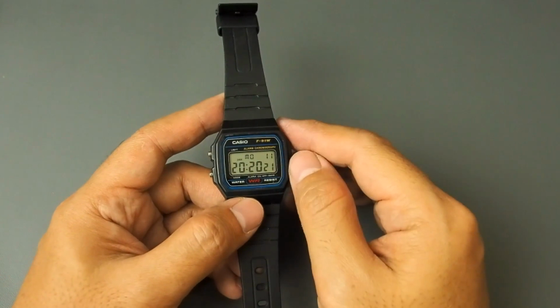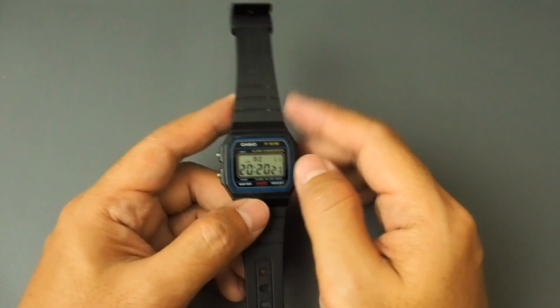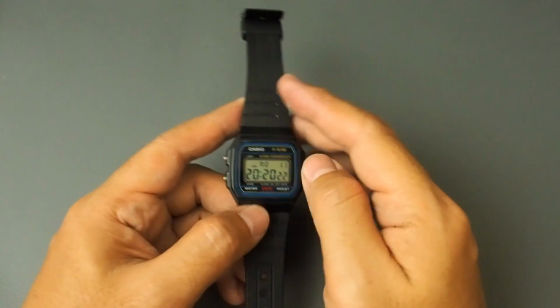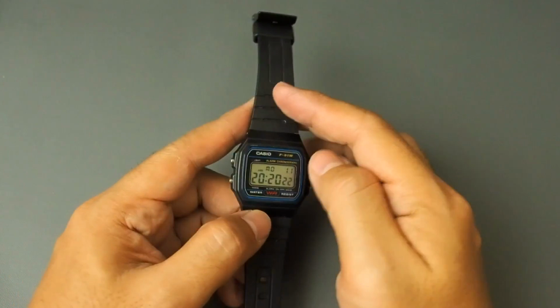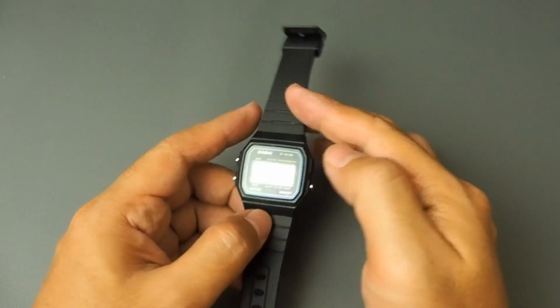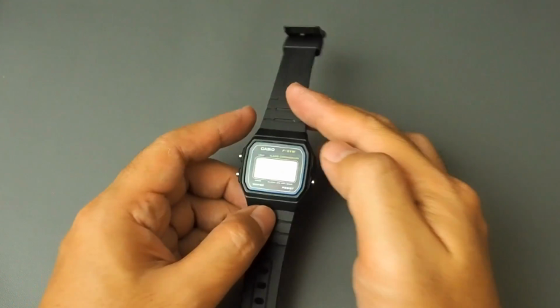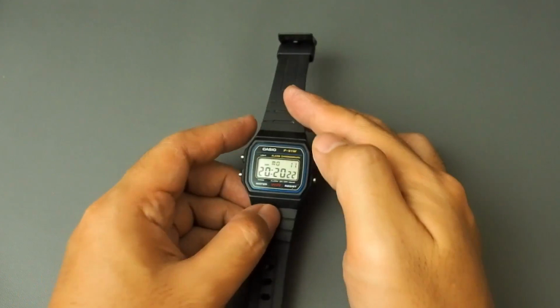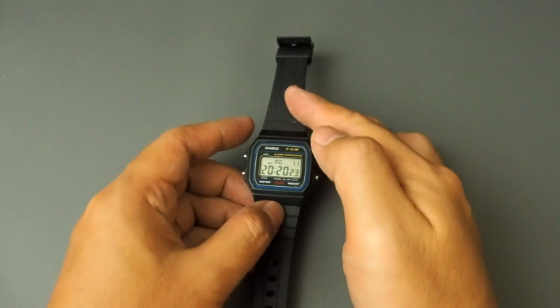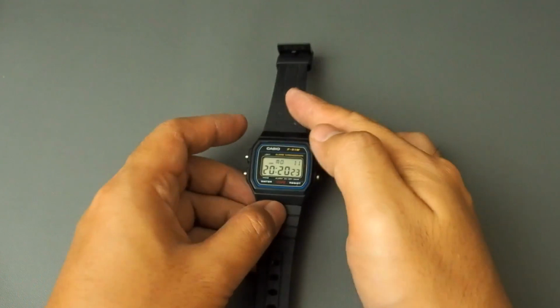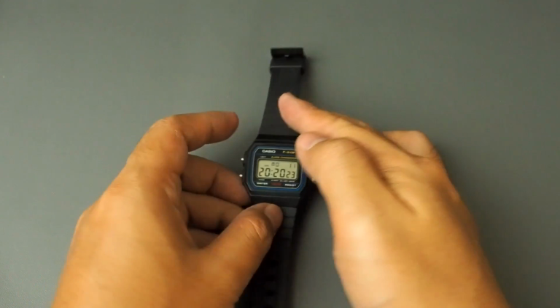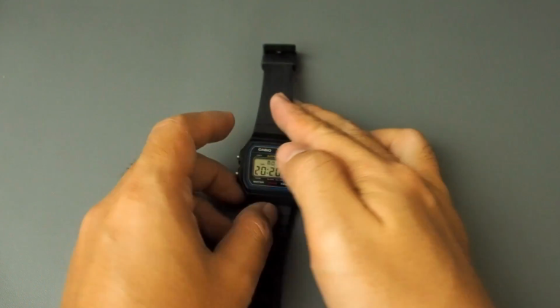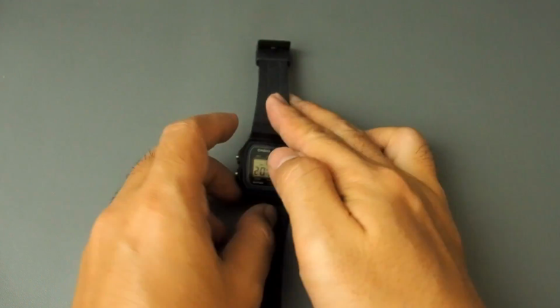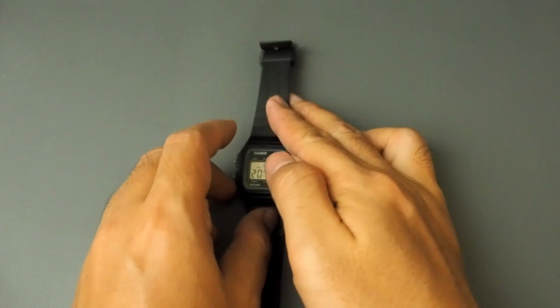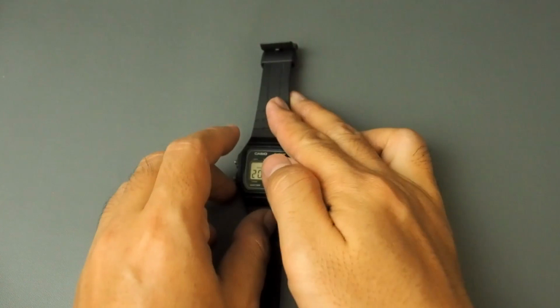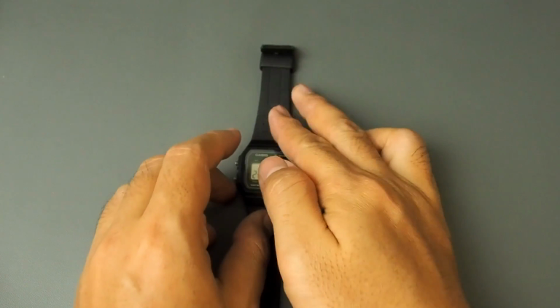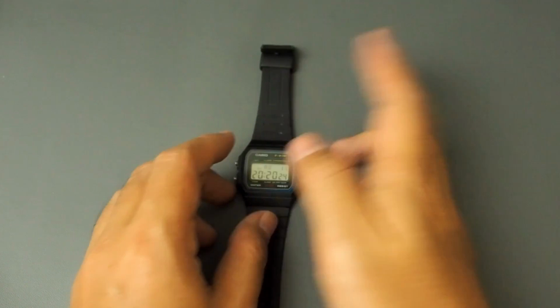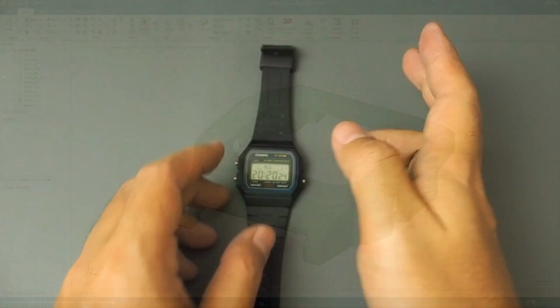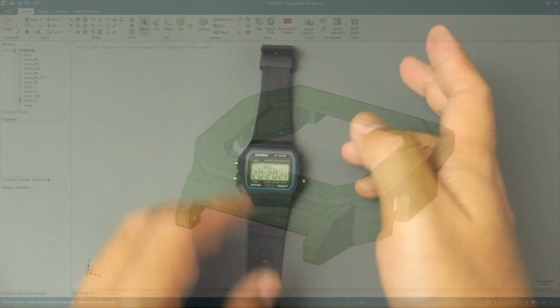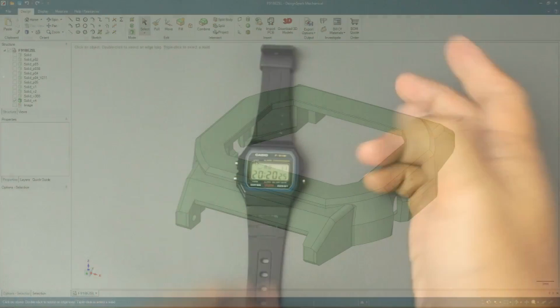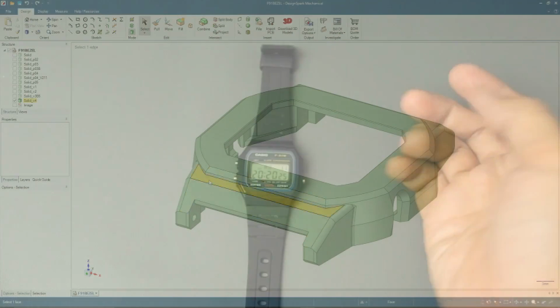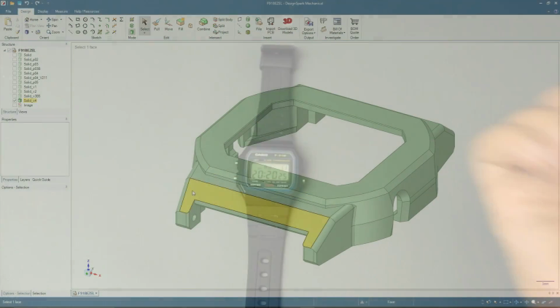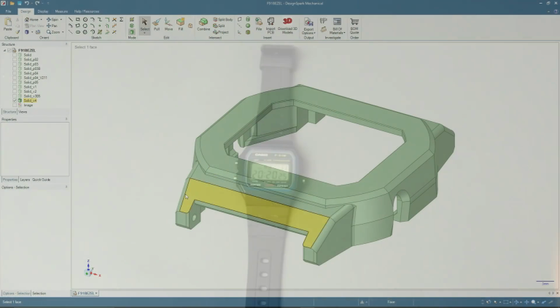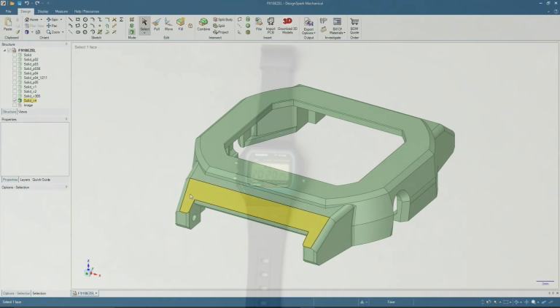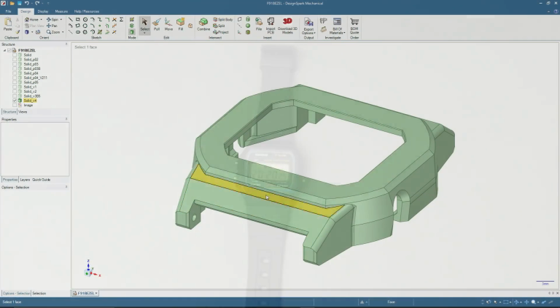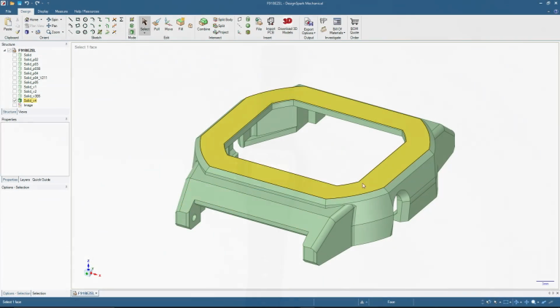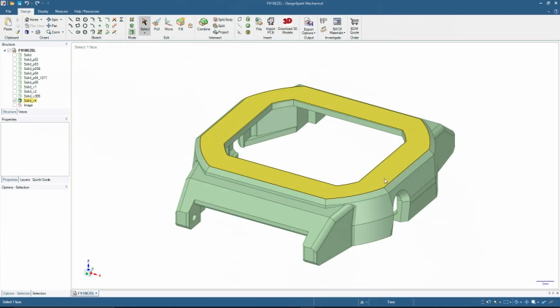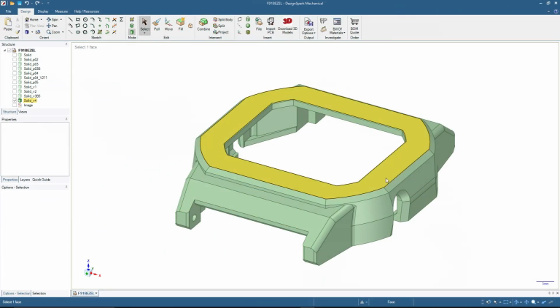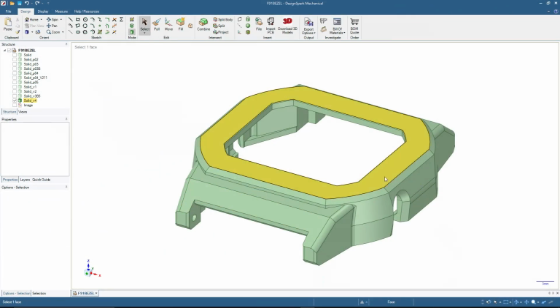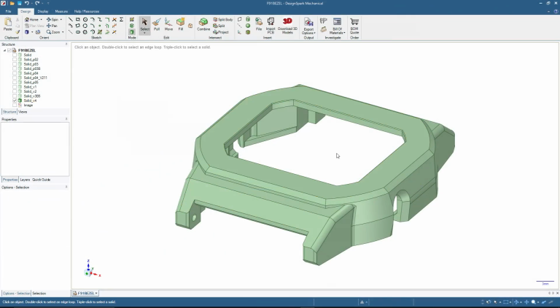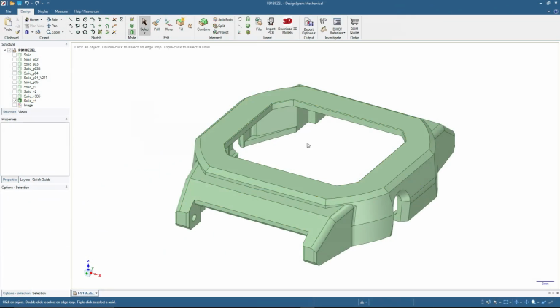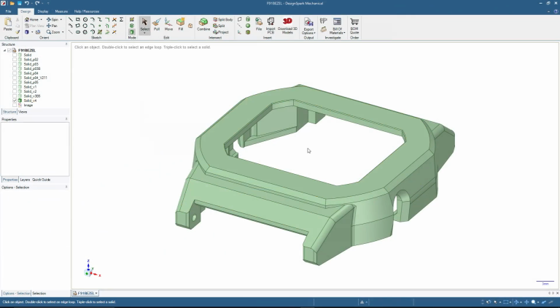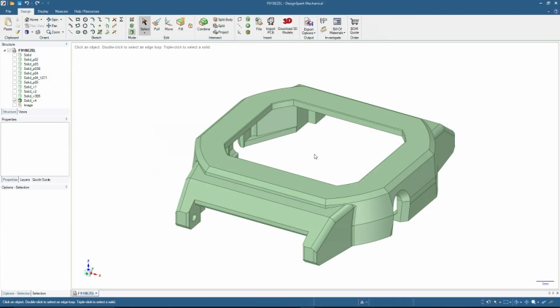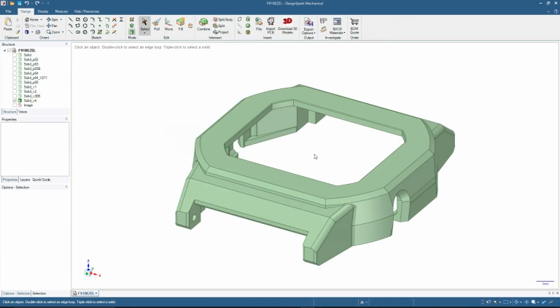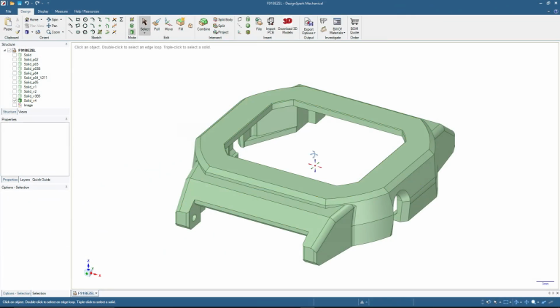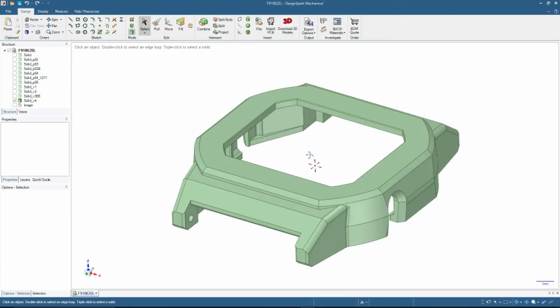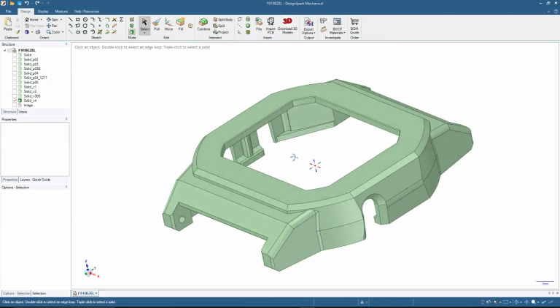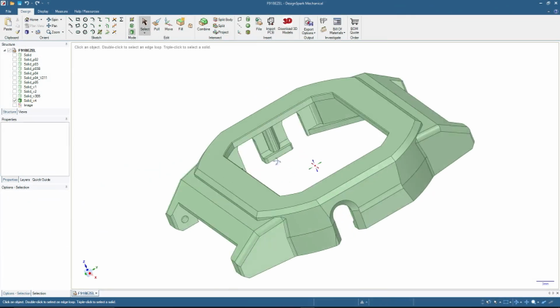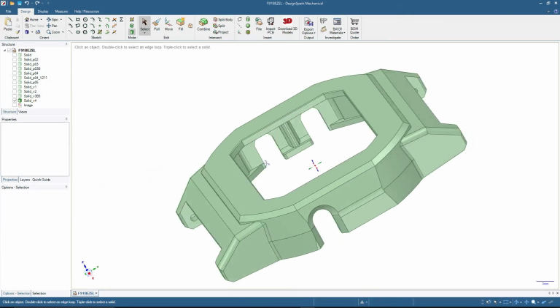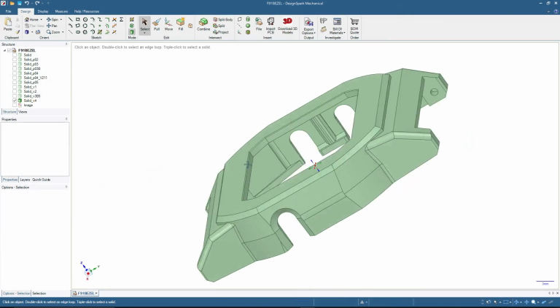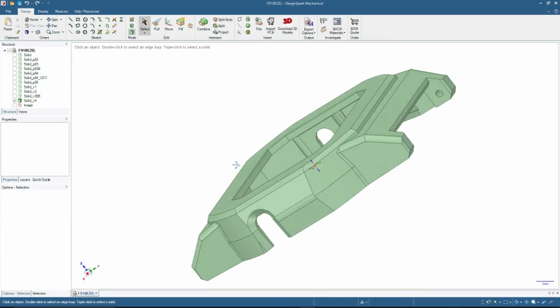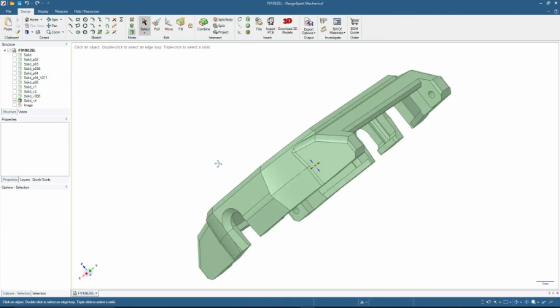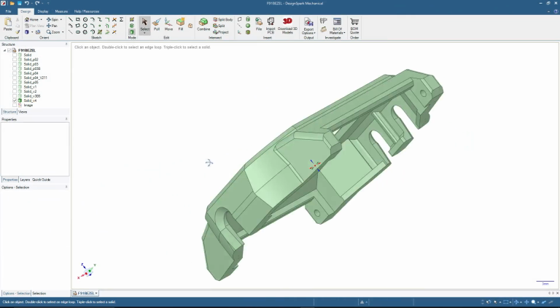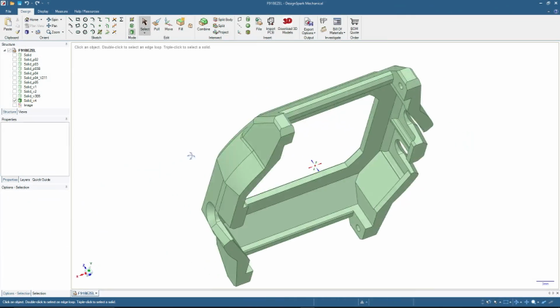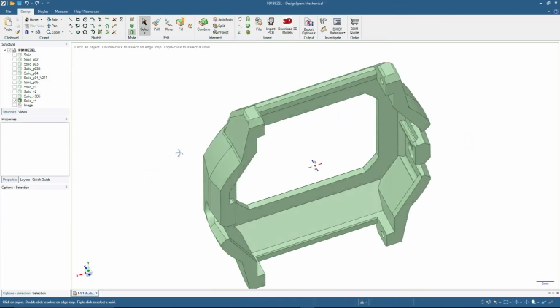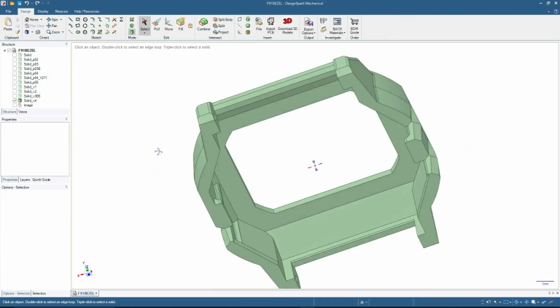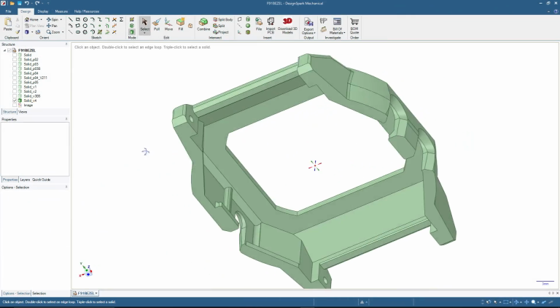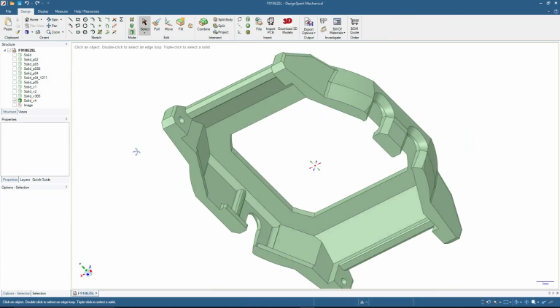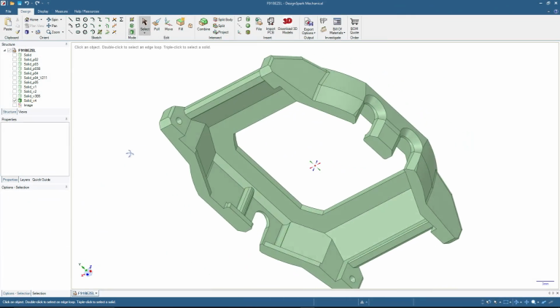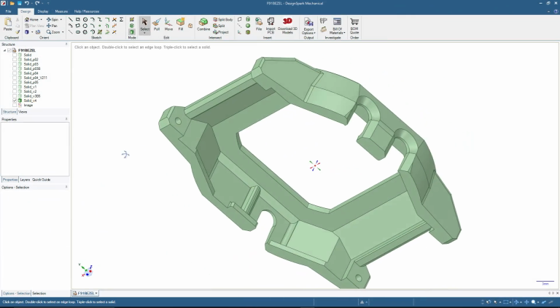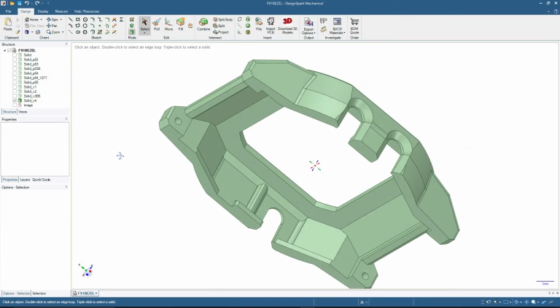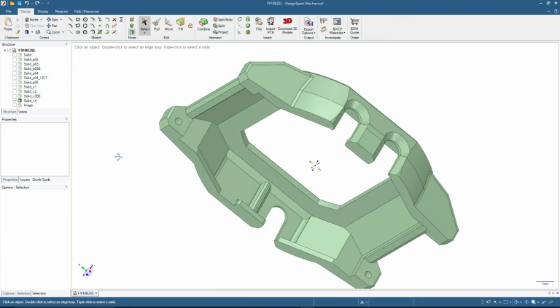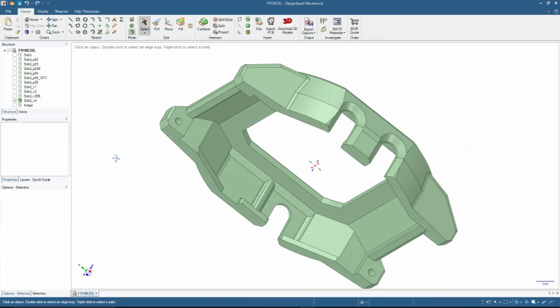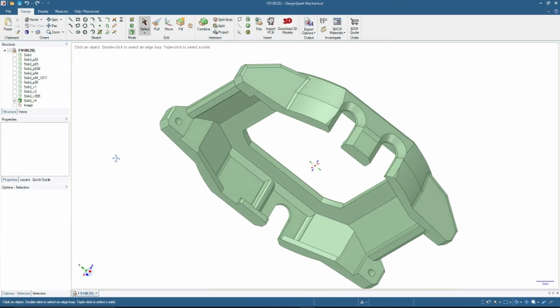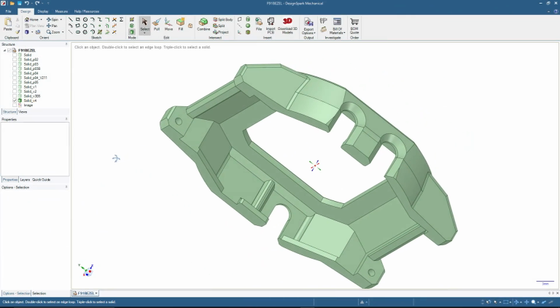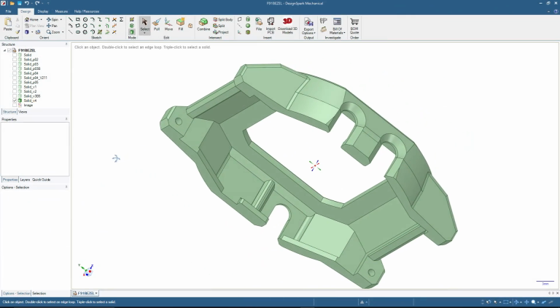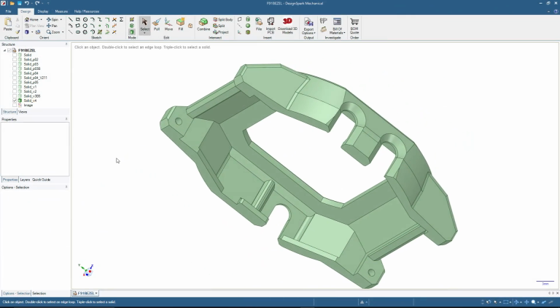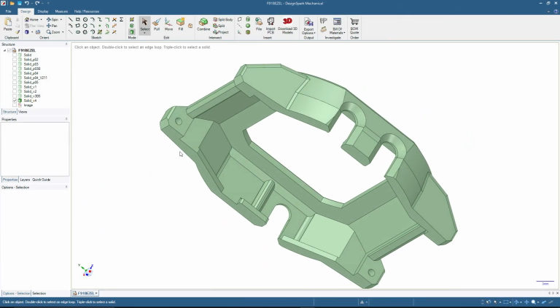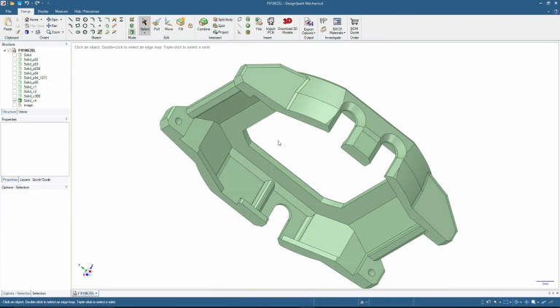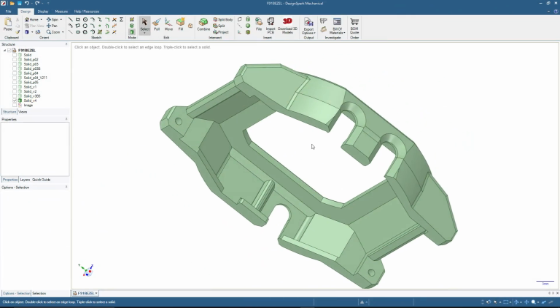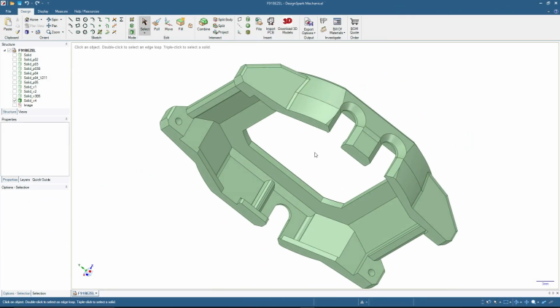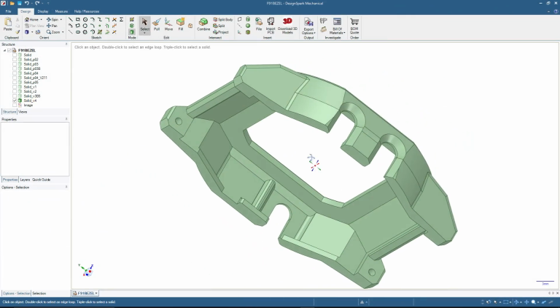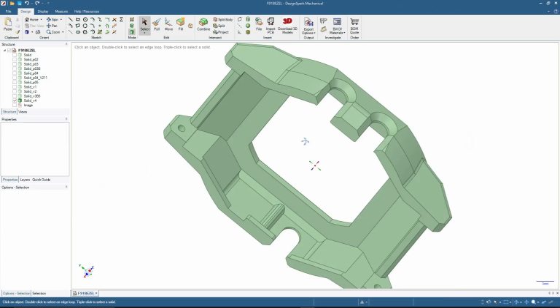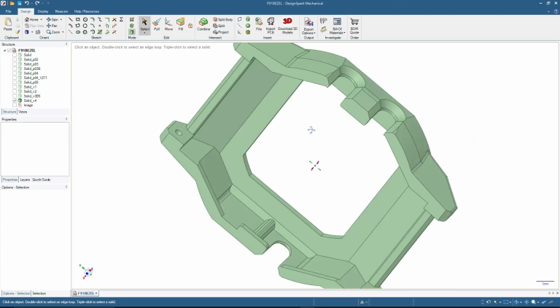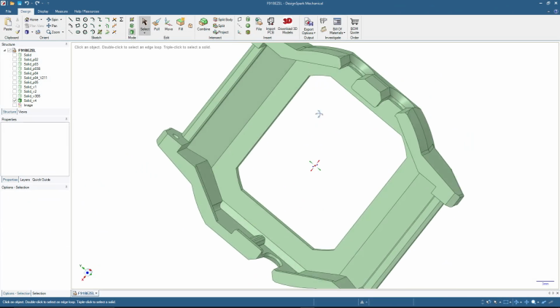This is the prototype design in Design Spark Mechanical. I had several iterations — this is the latest one.